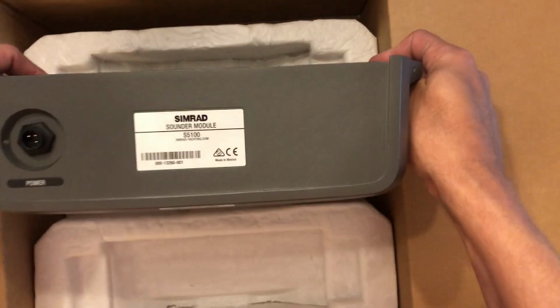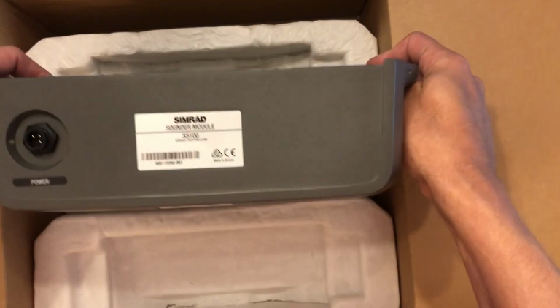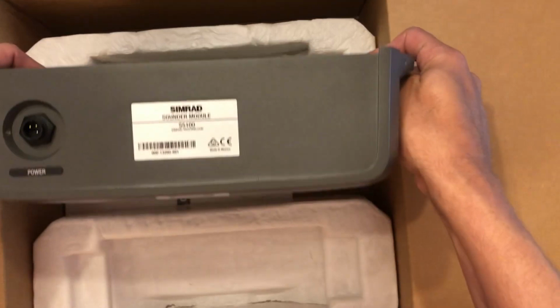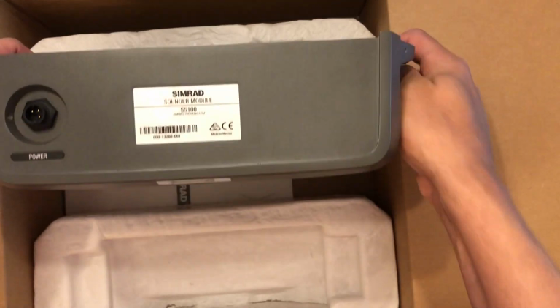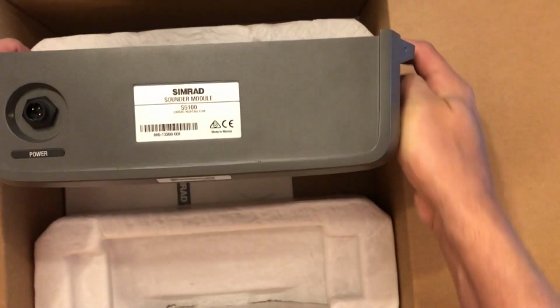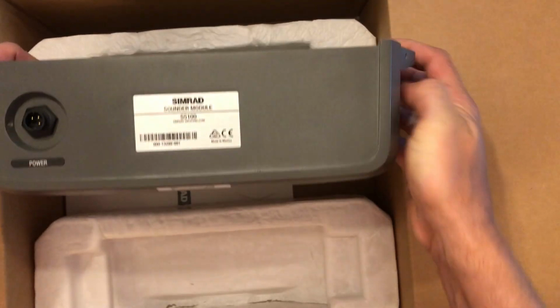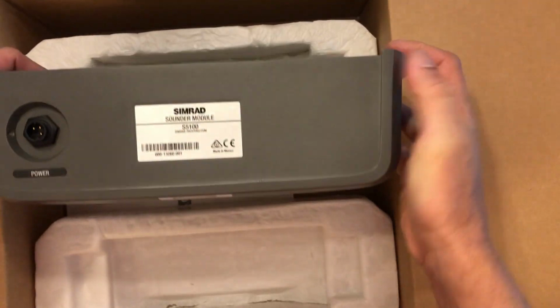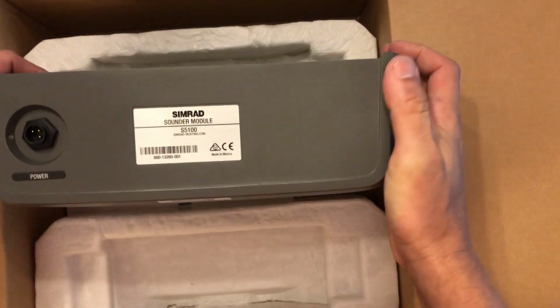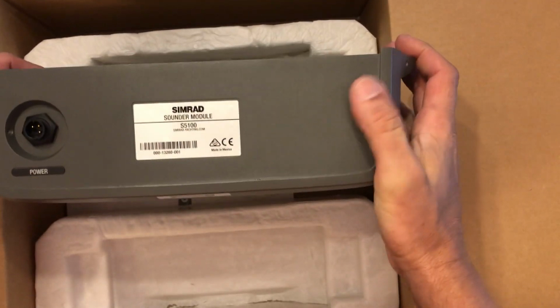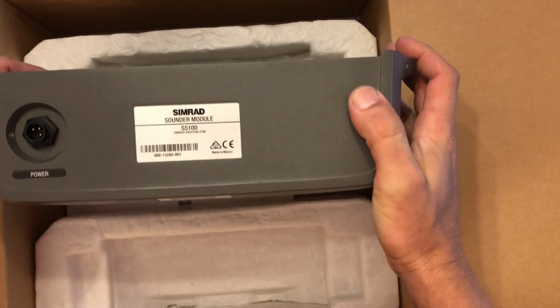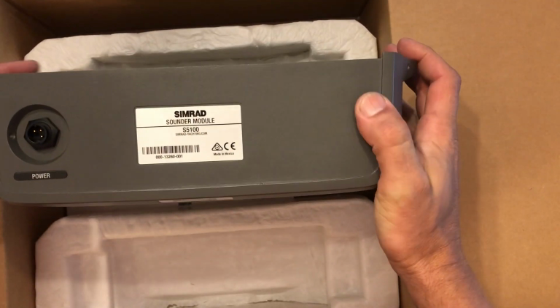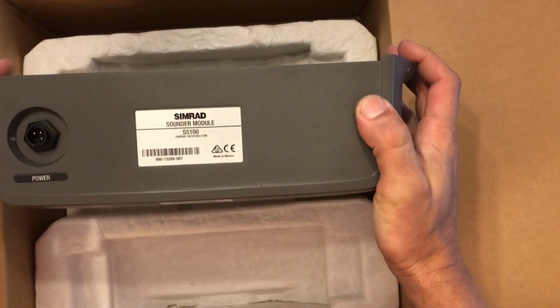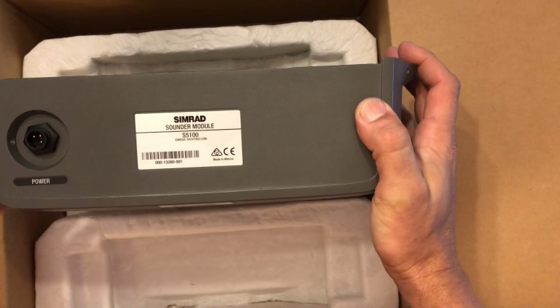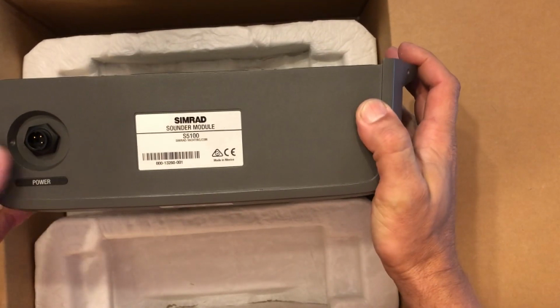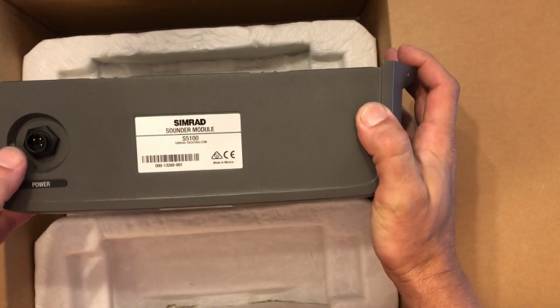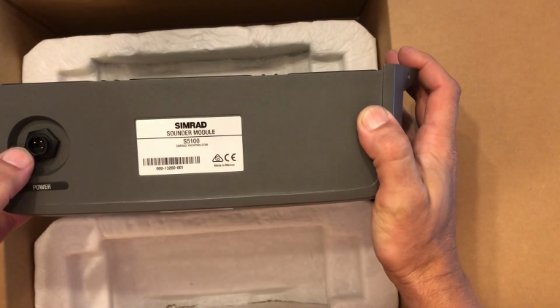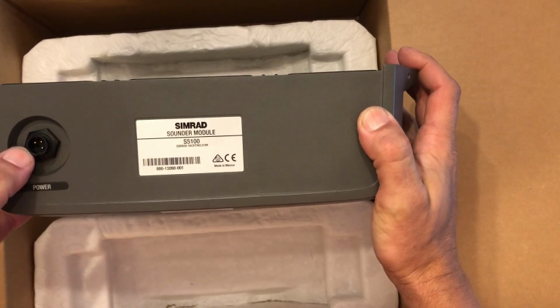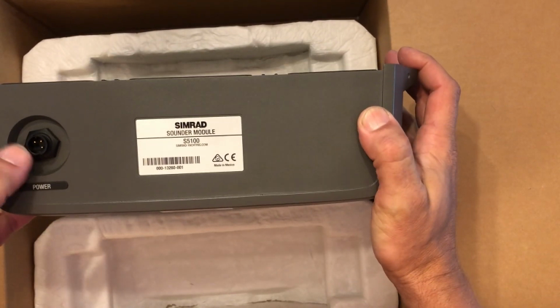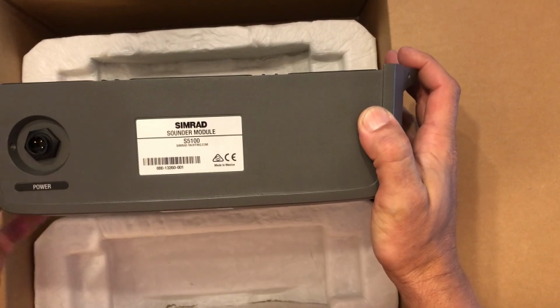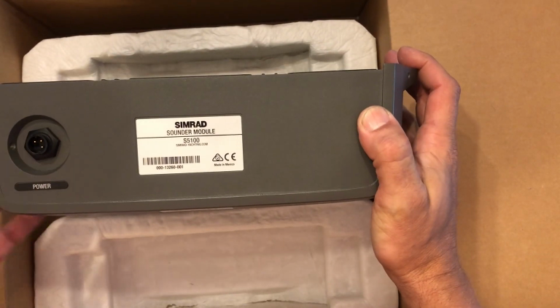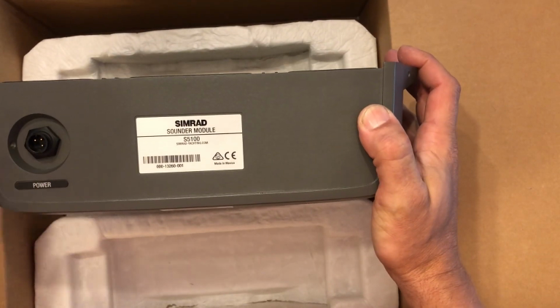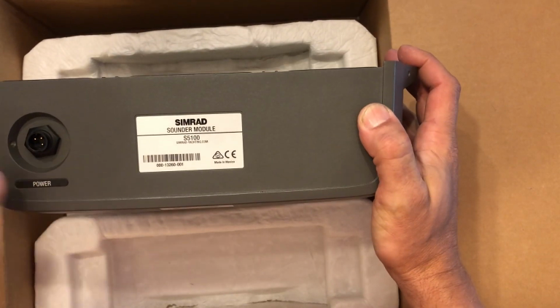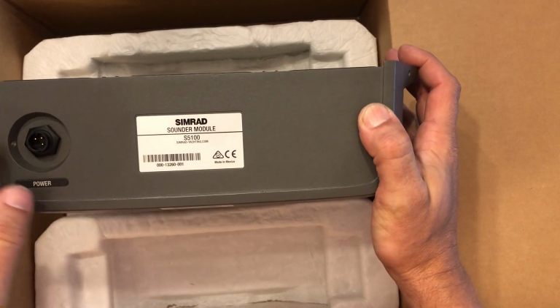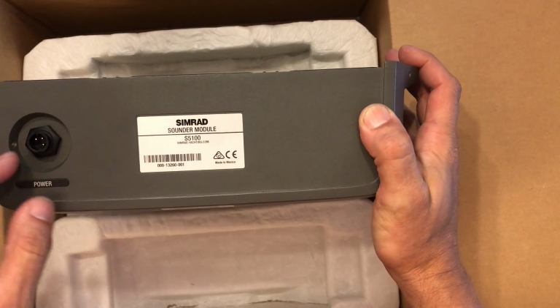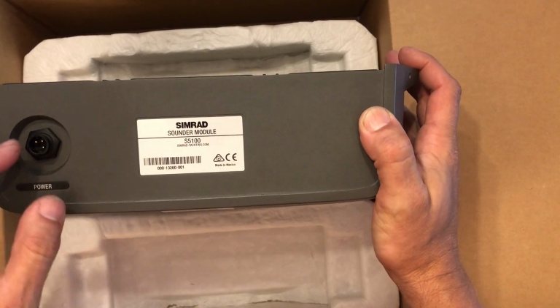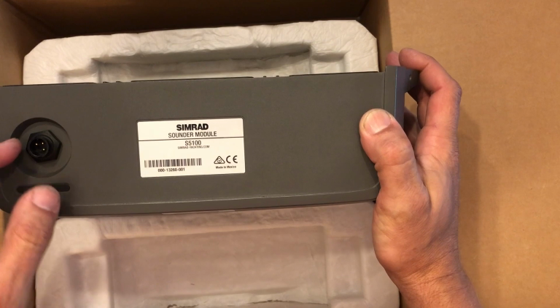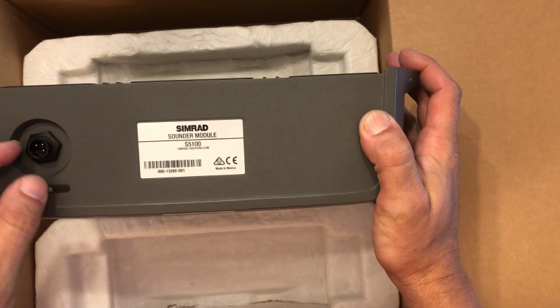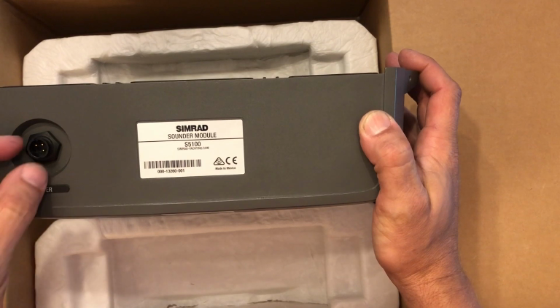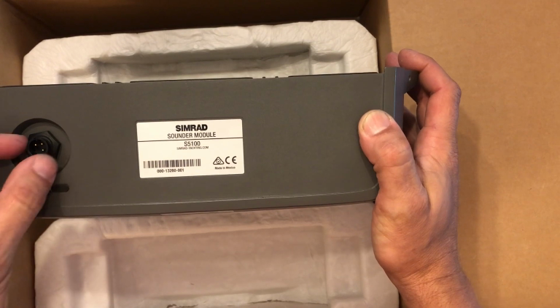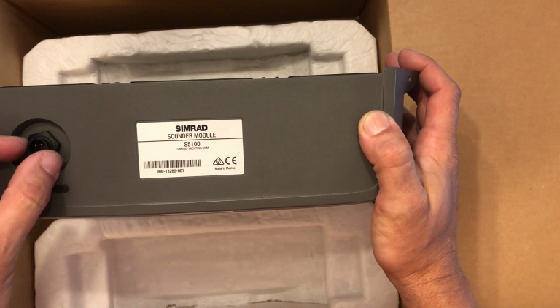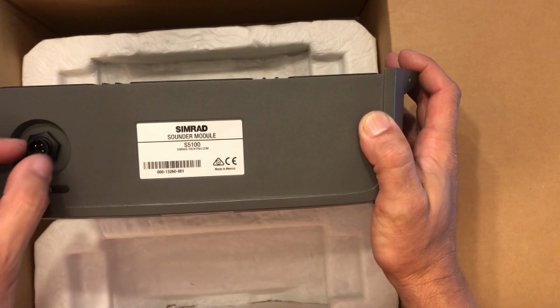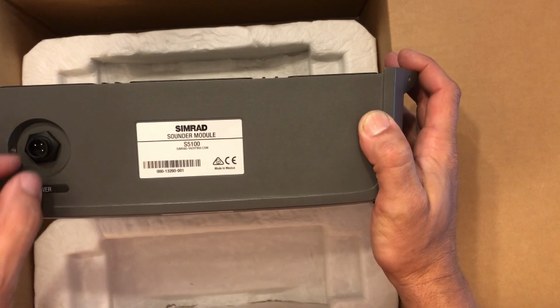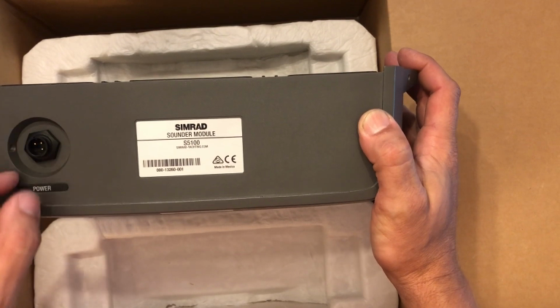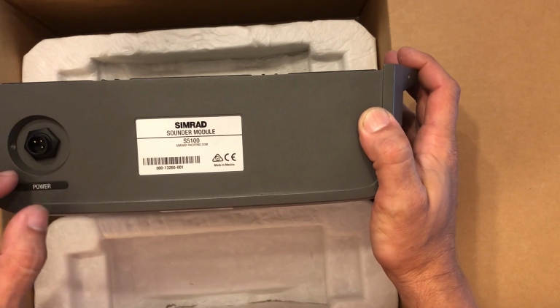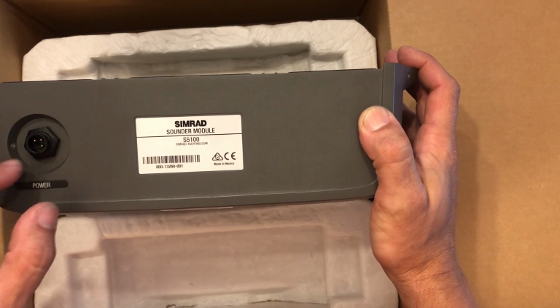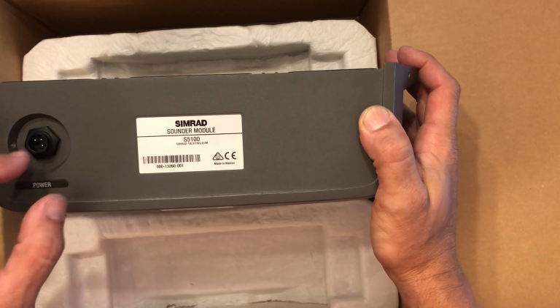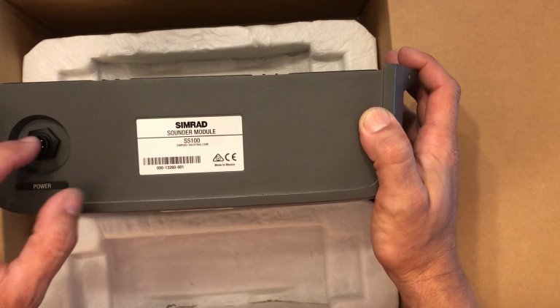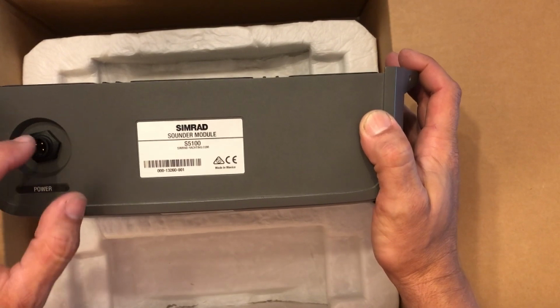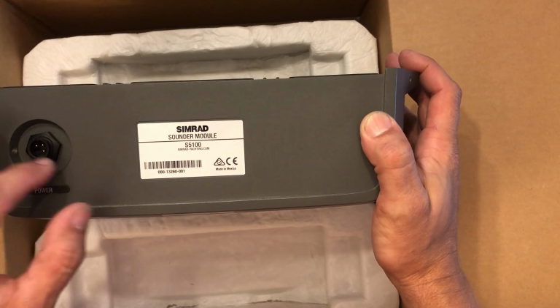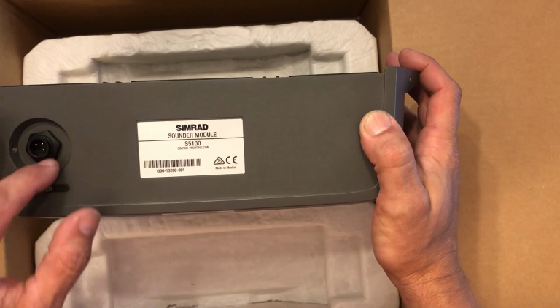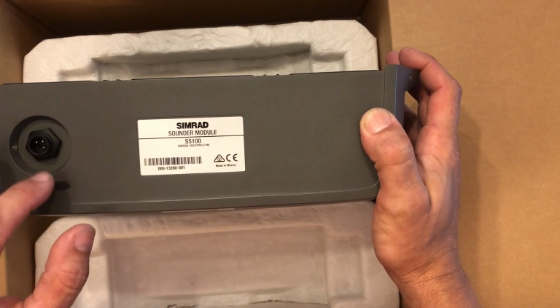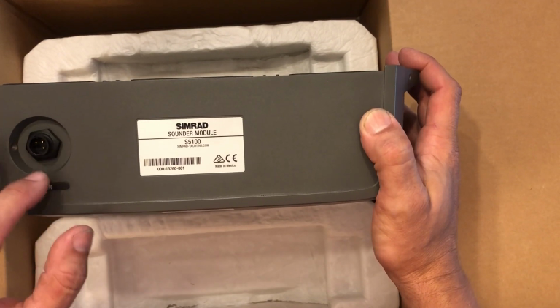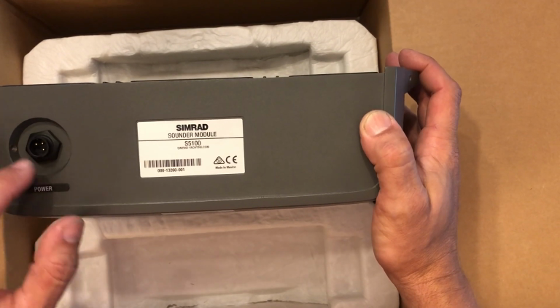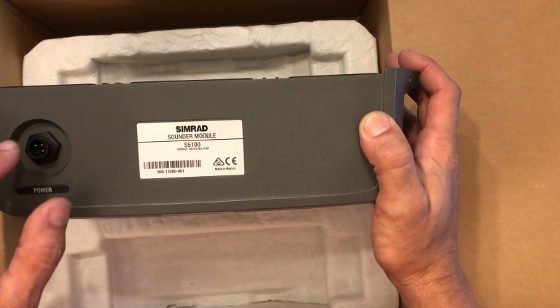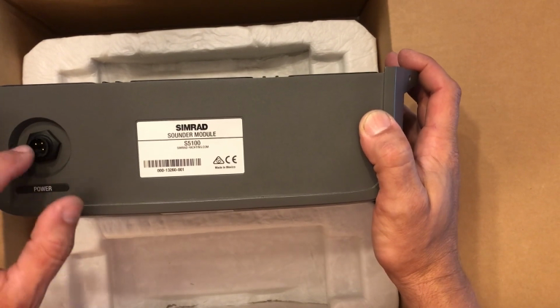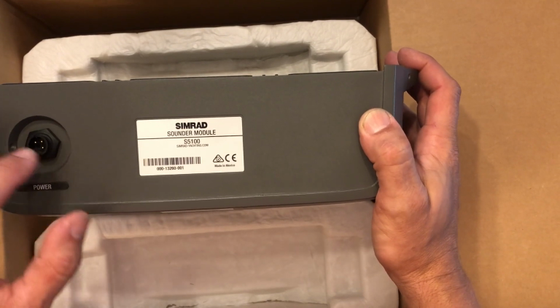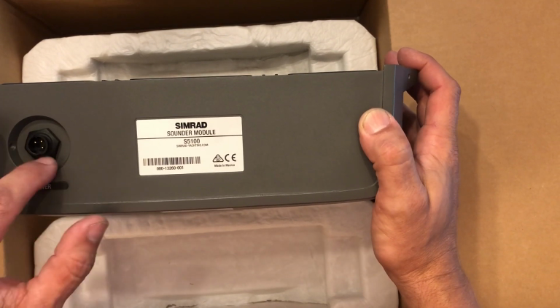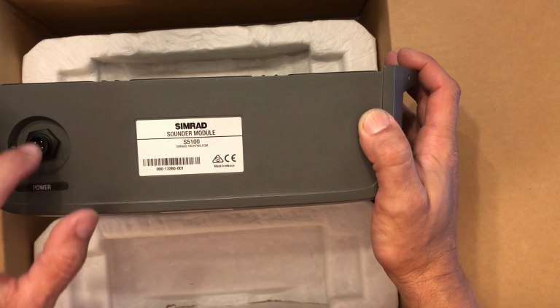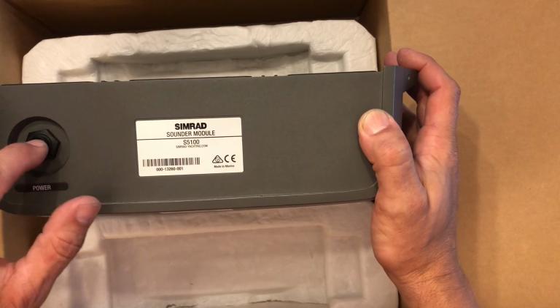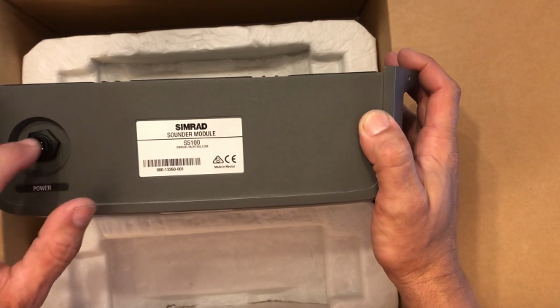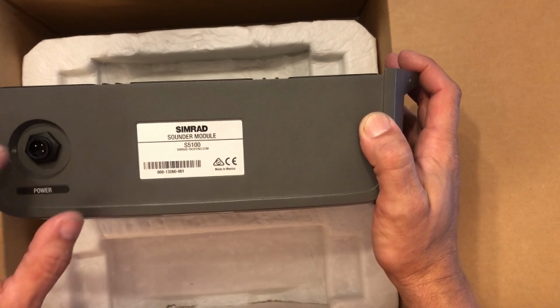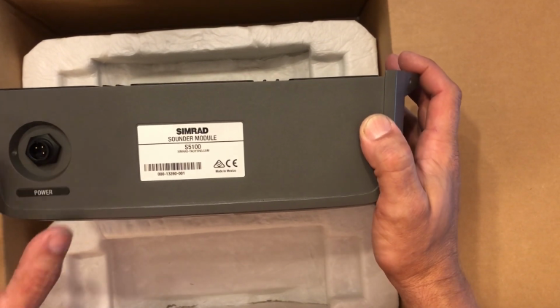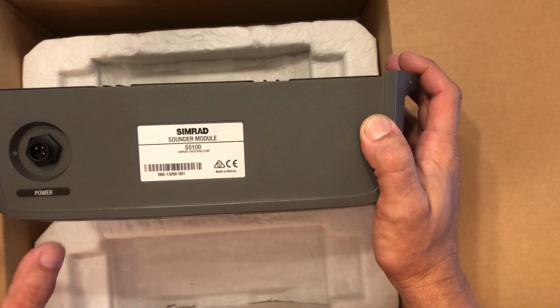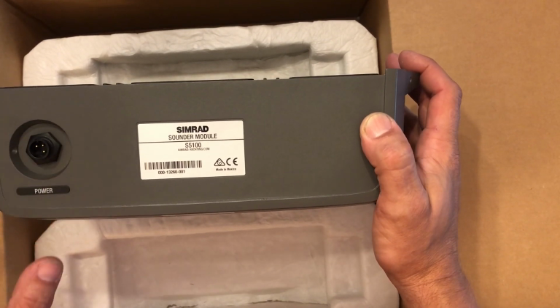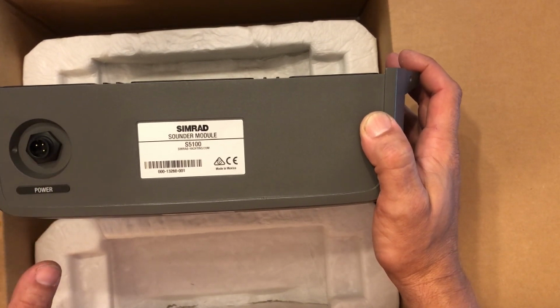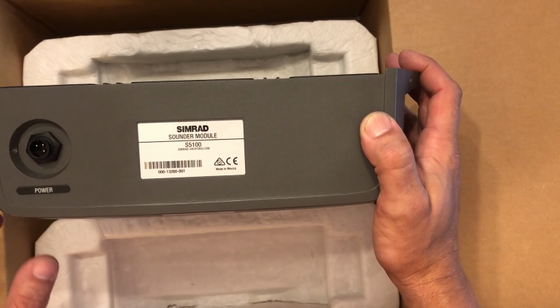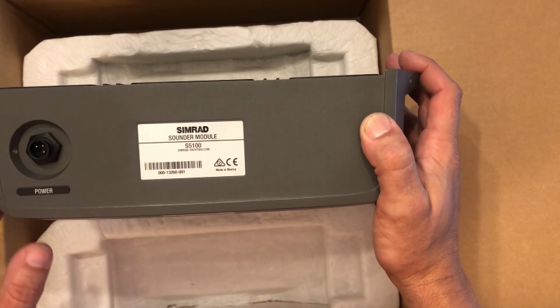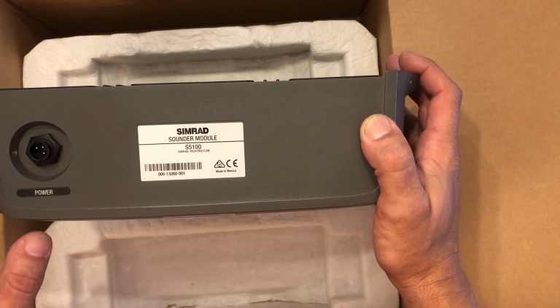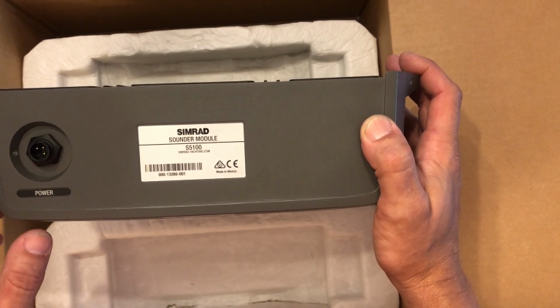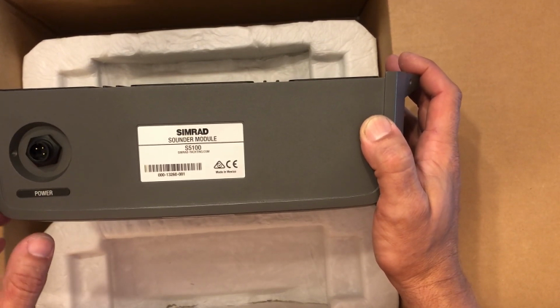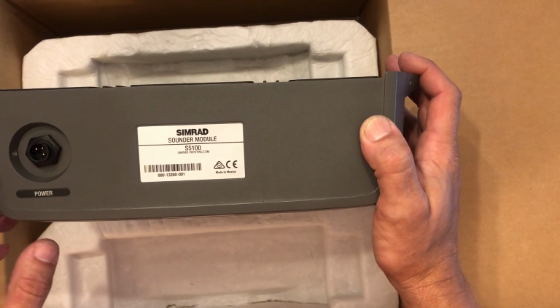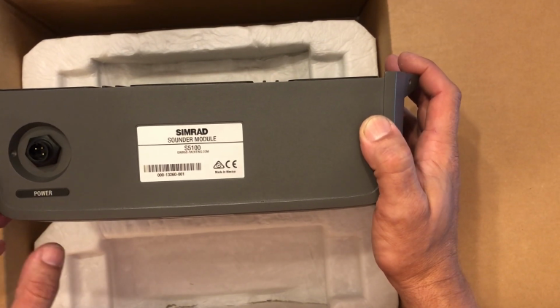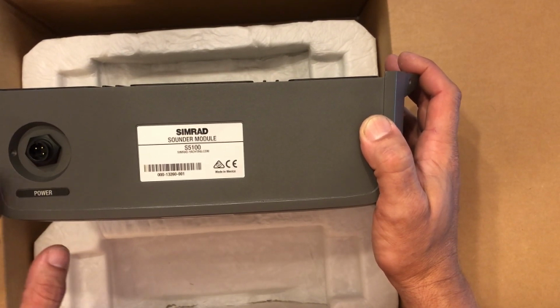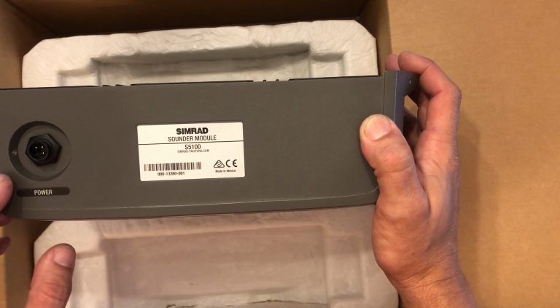On this side we have power. It doesn't have an alarm output — it's just power positive, negative, and the remote turn-on.